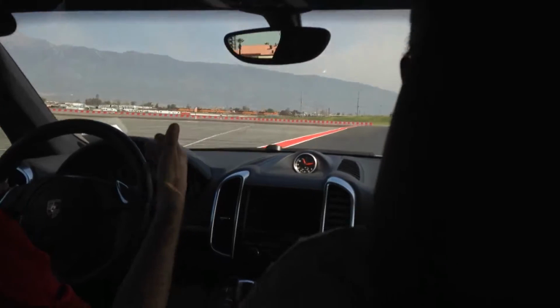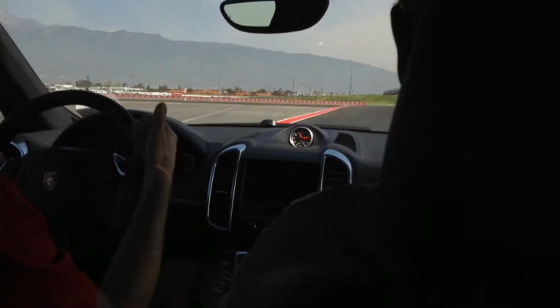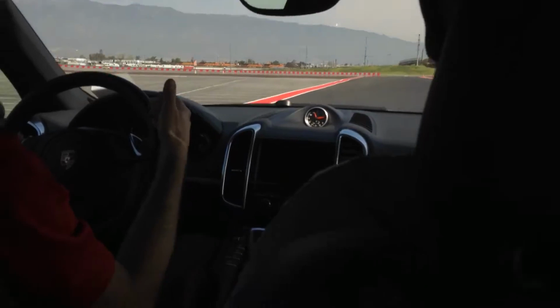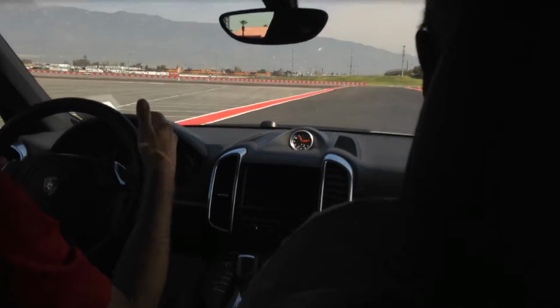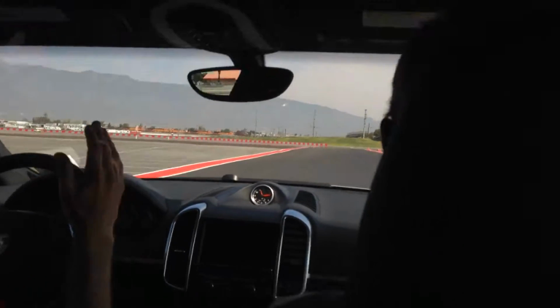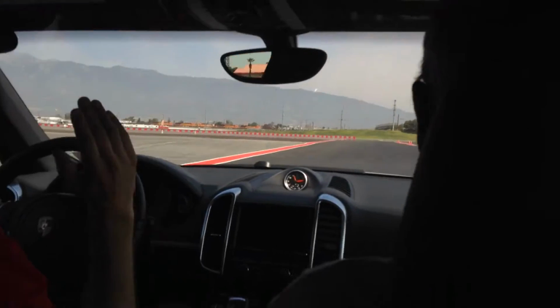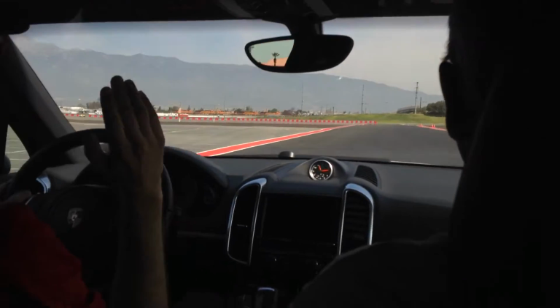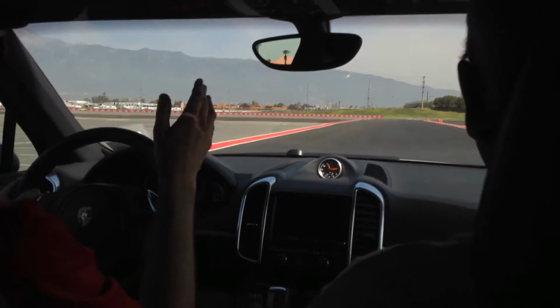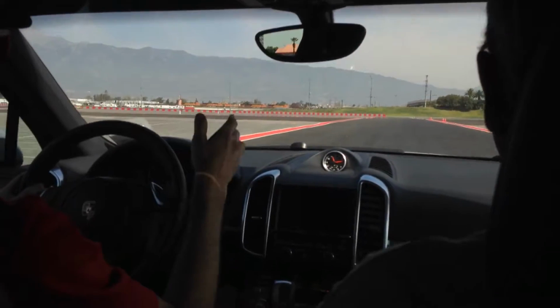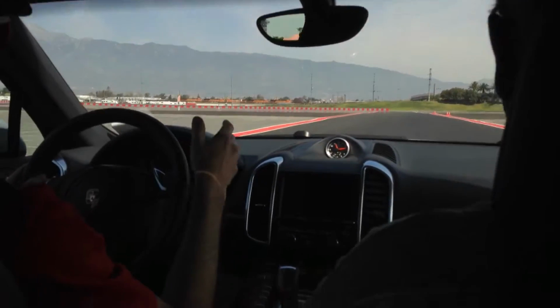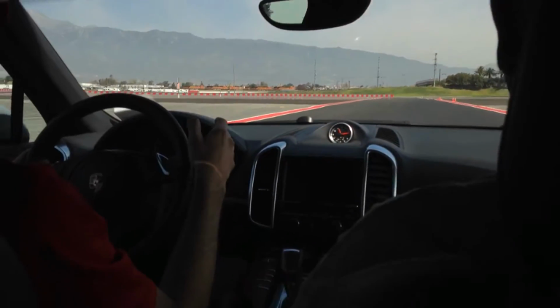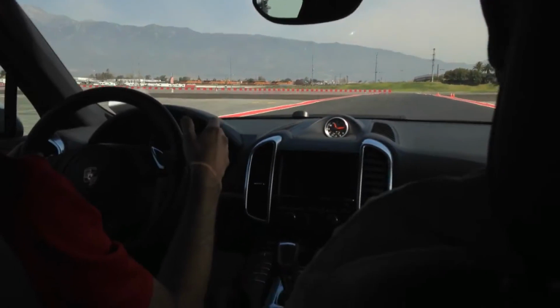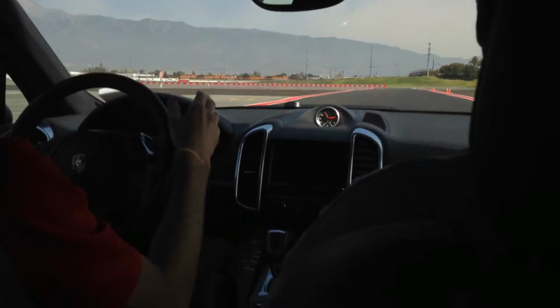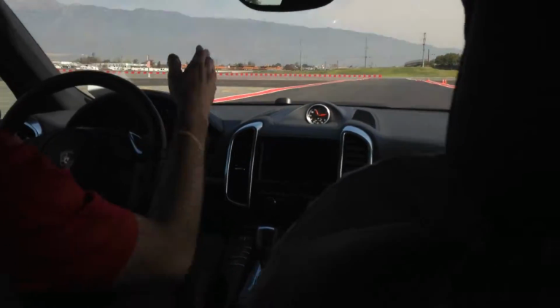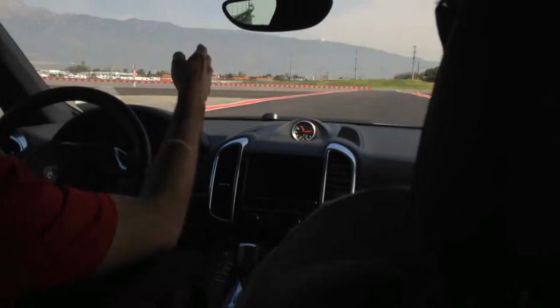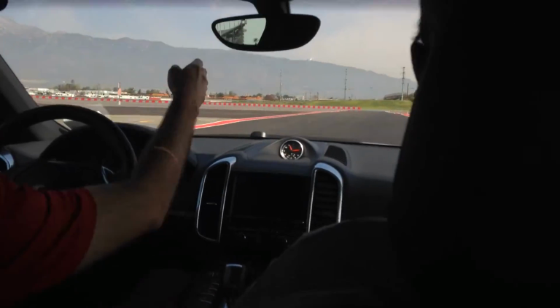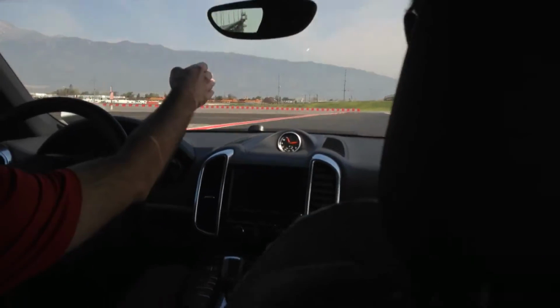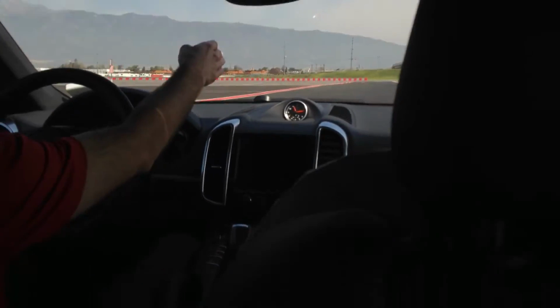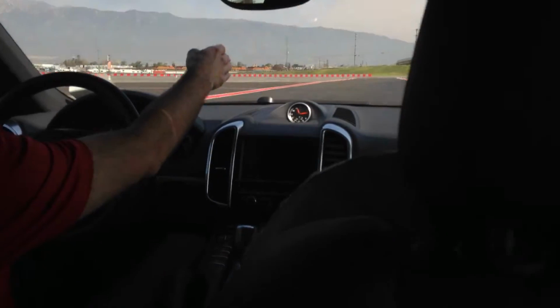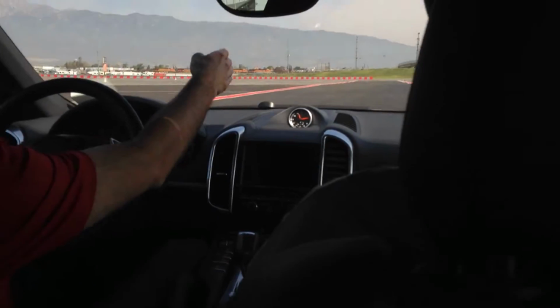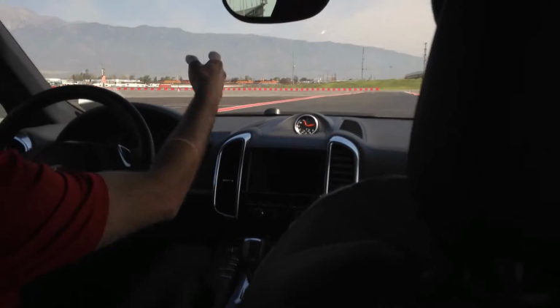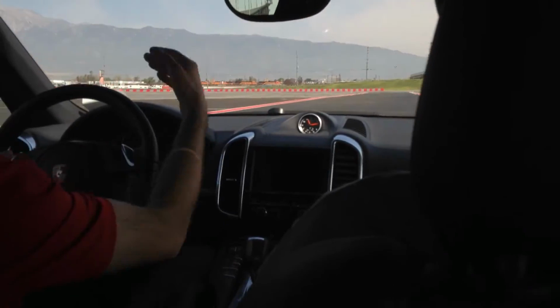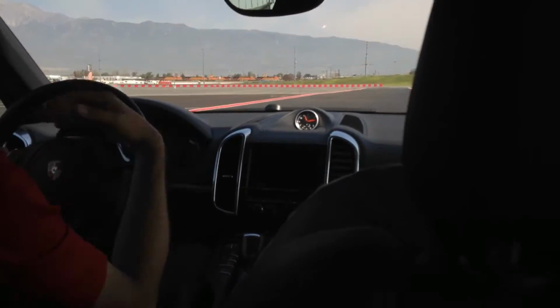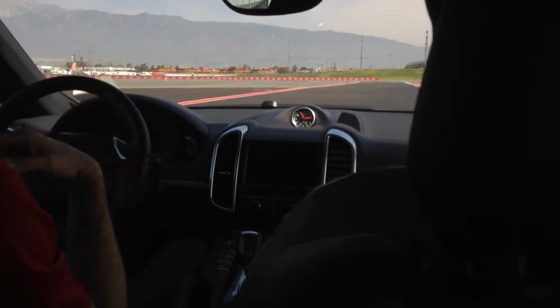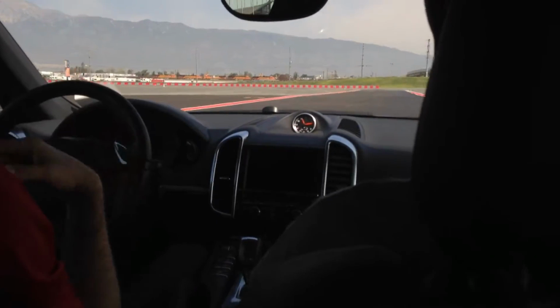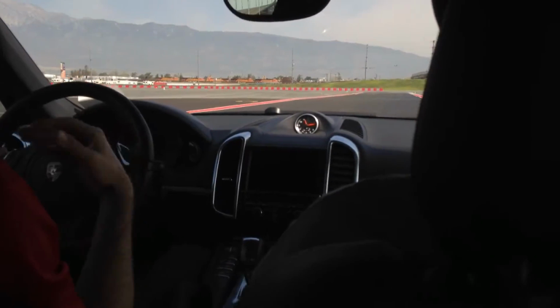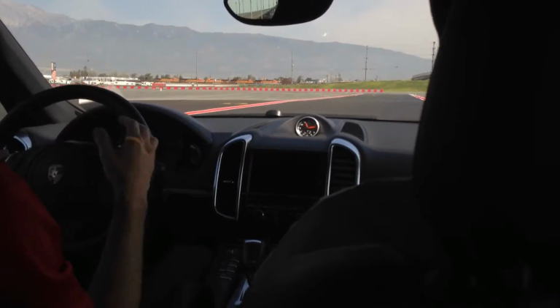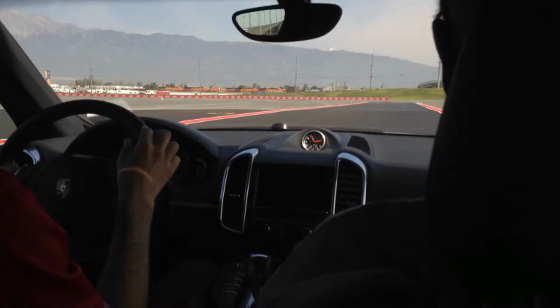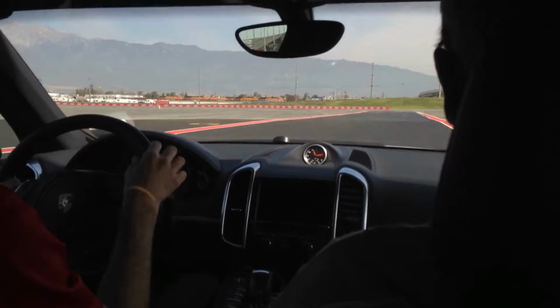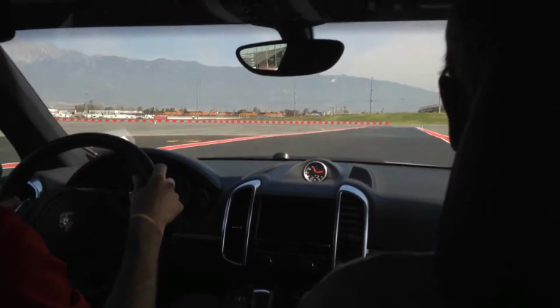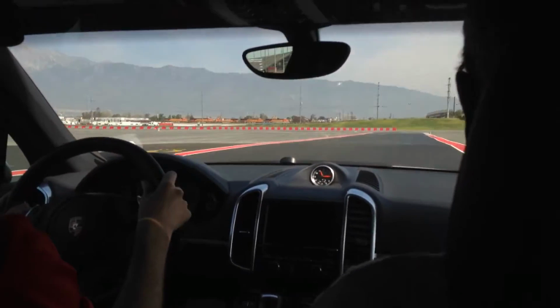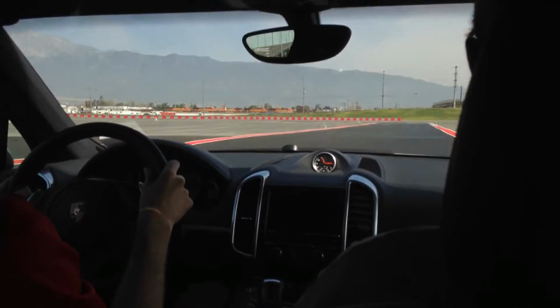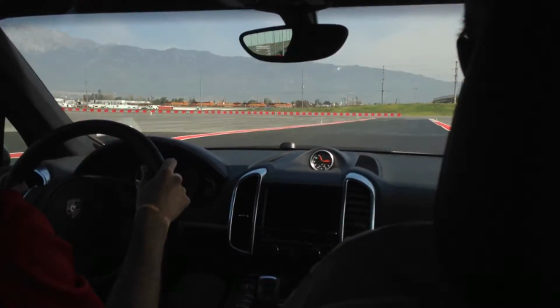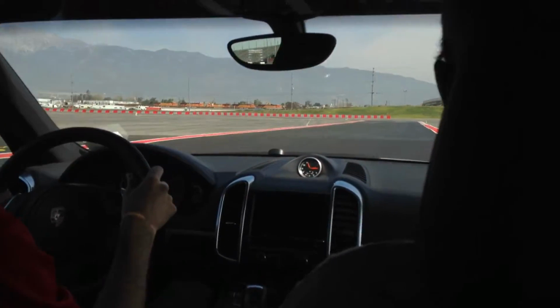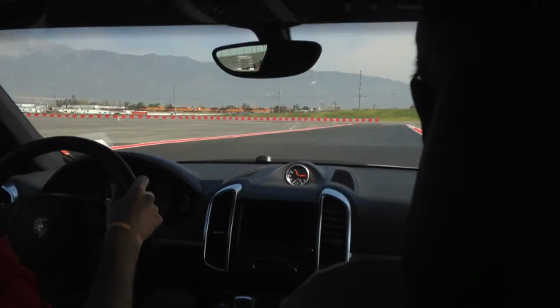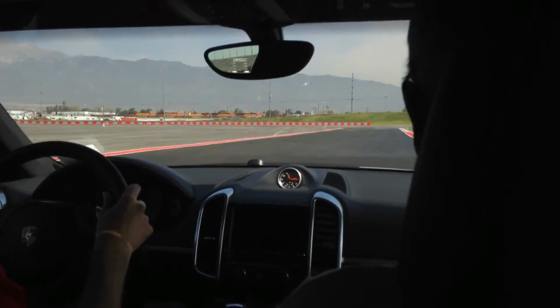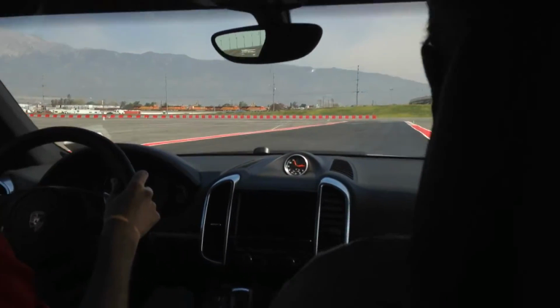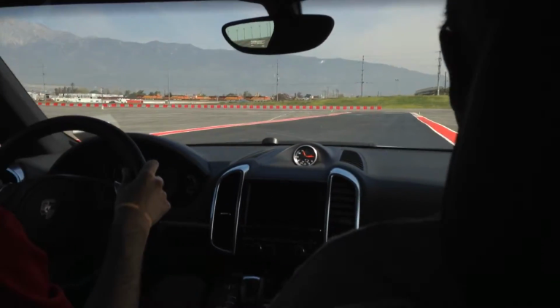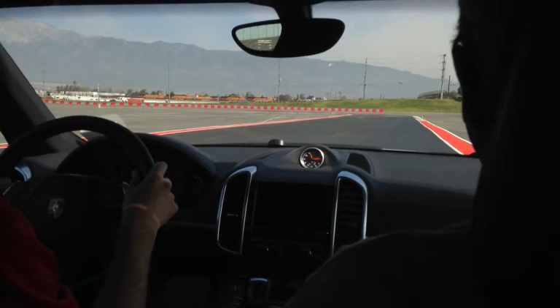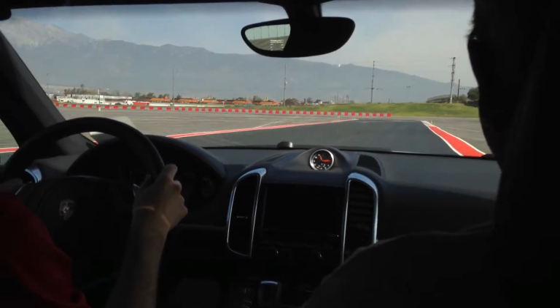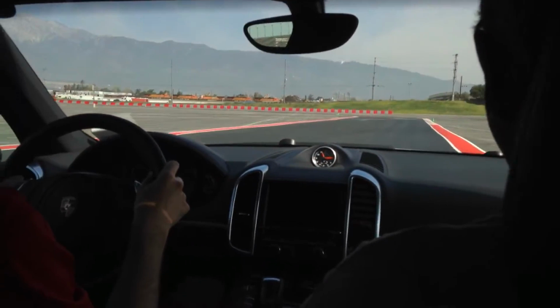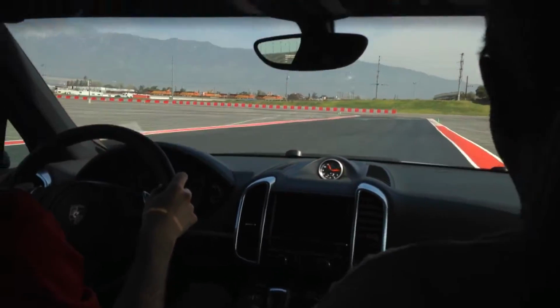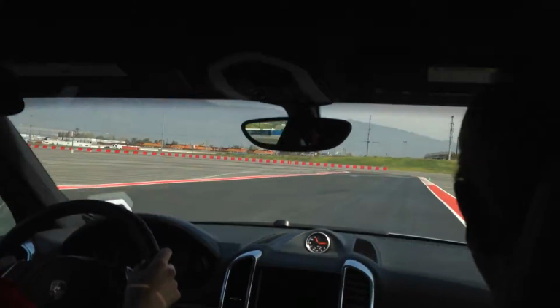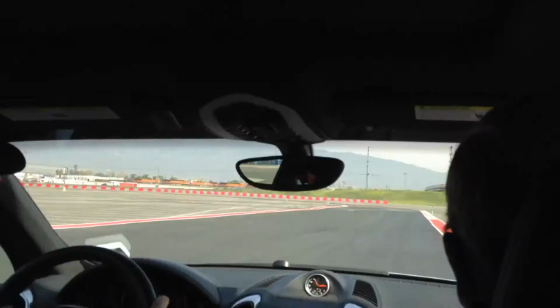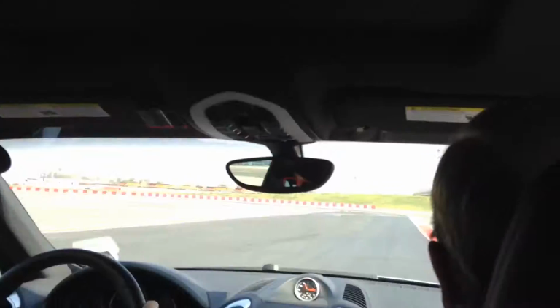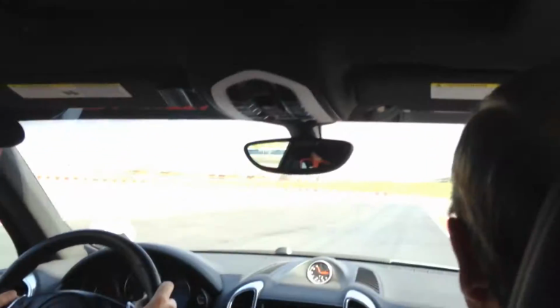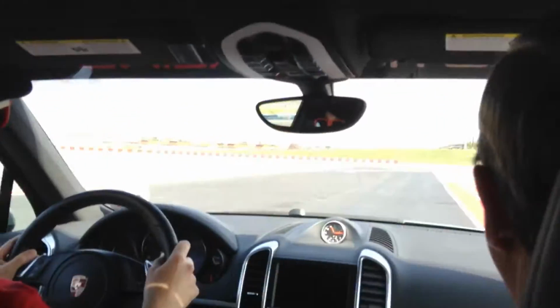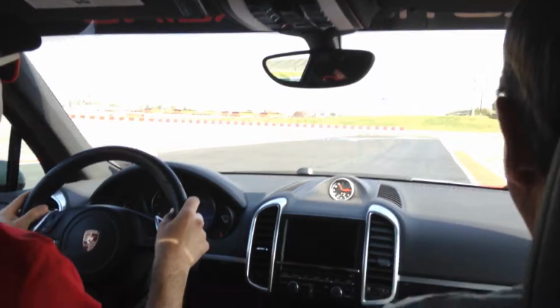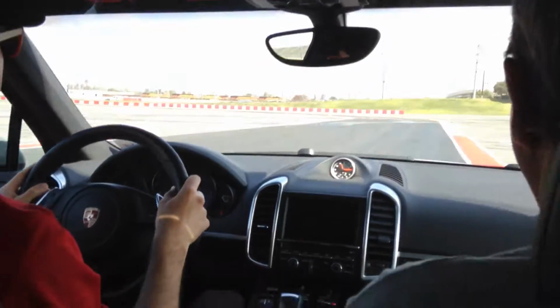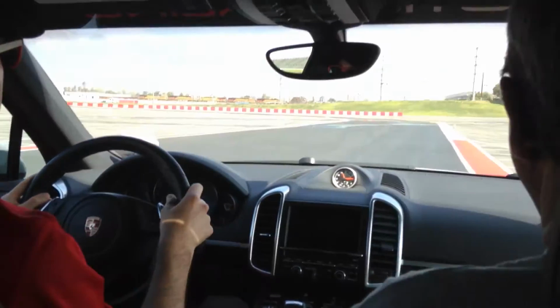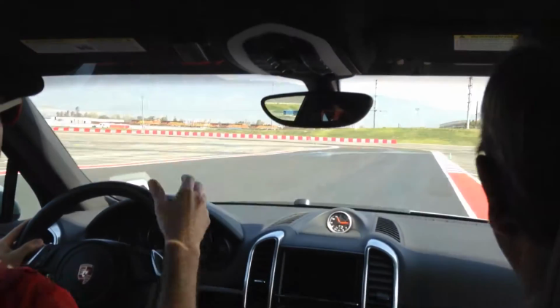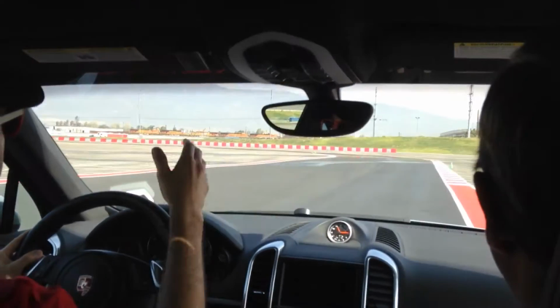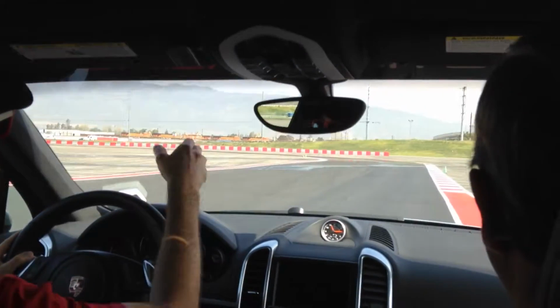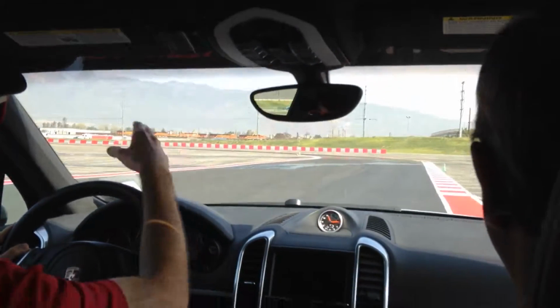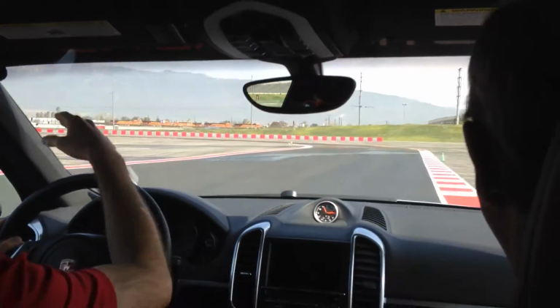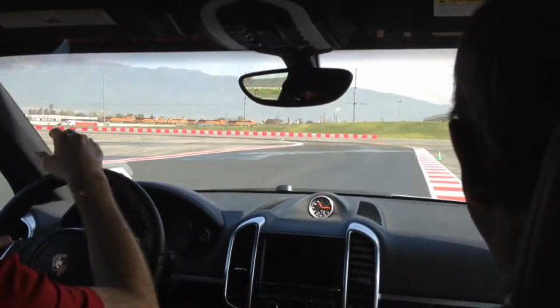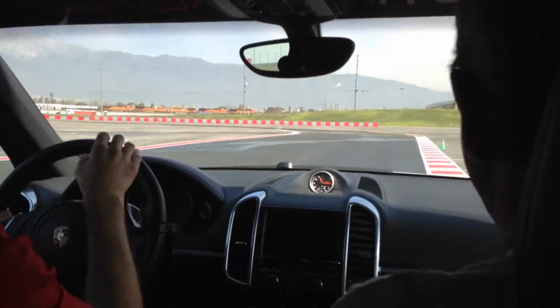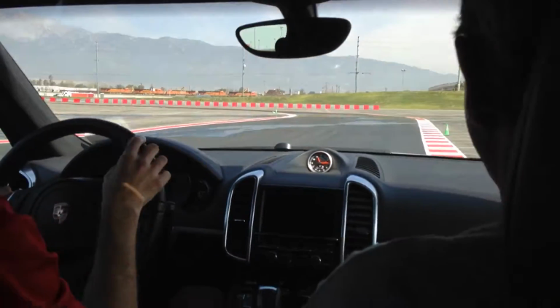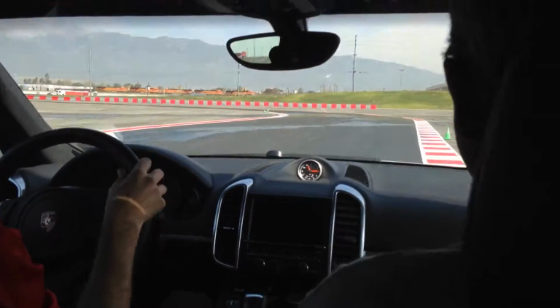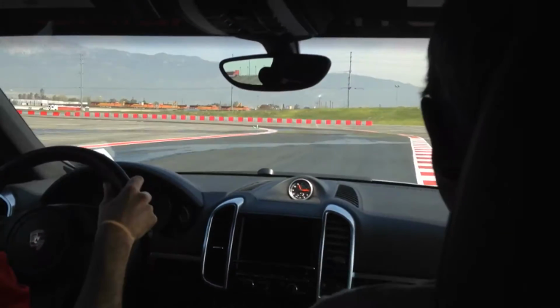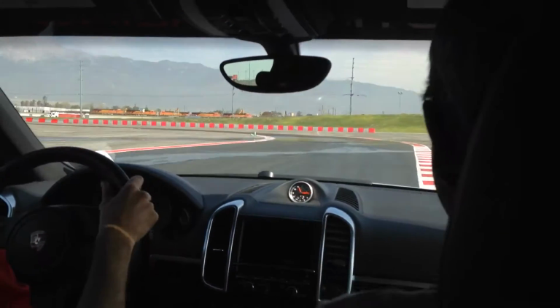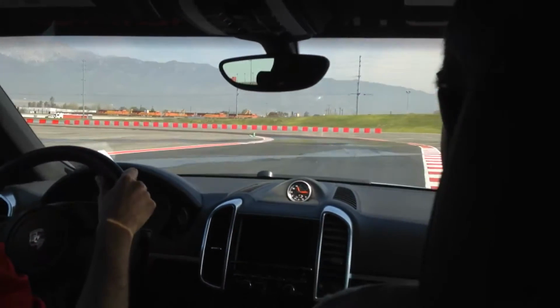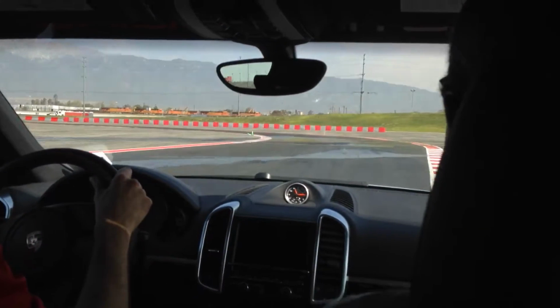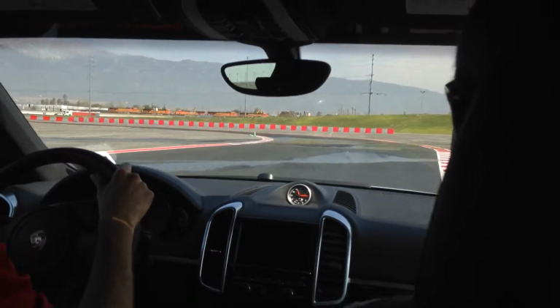Wheel's straight, full throttle. You can be braking here. I'm braking later because we're going so much slower. Braking through this section, turn in, apex, corner exit.